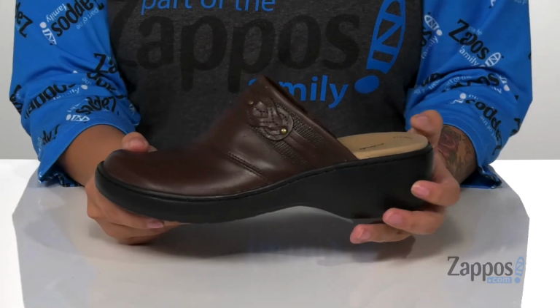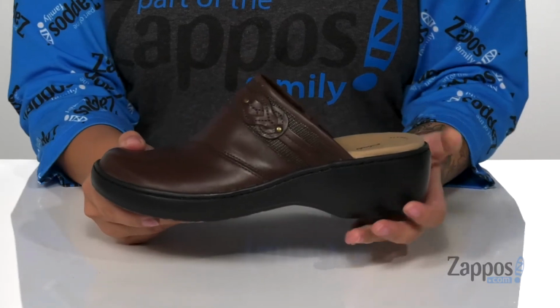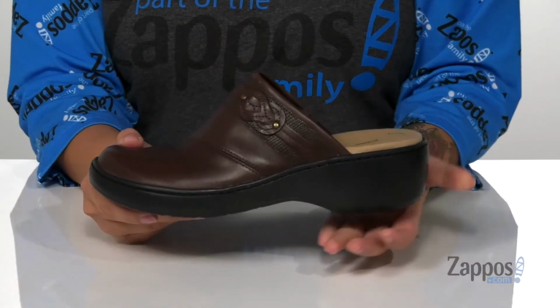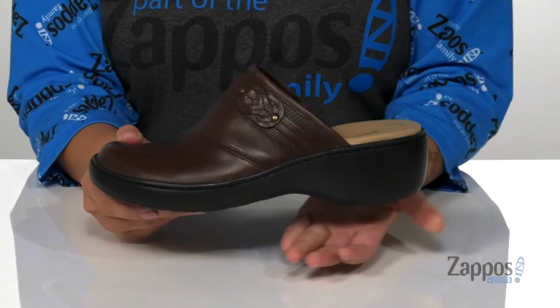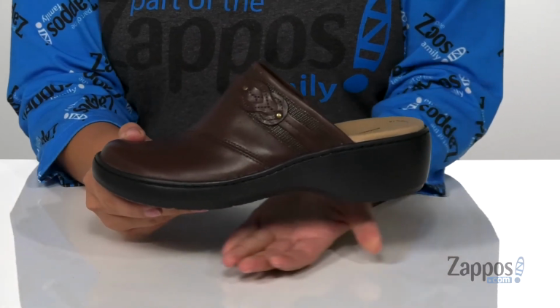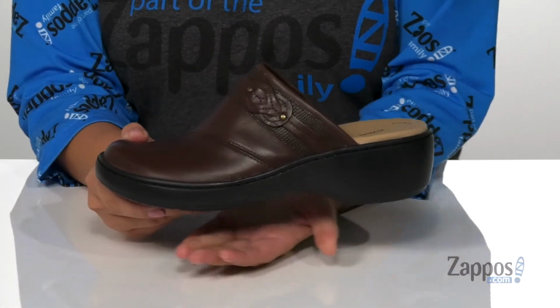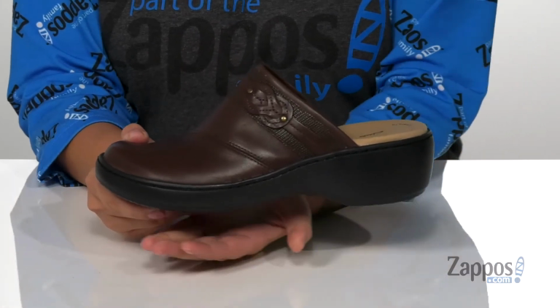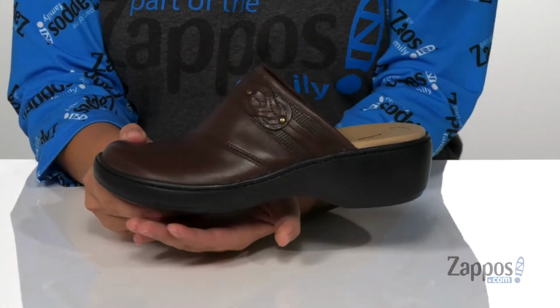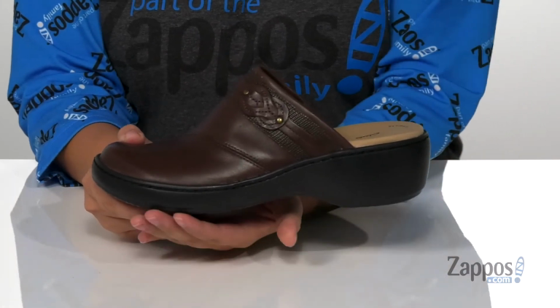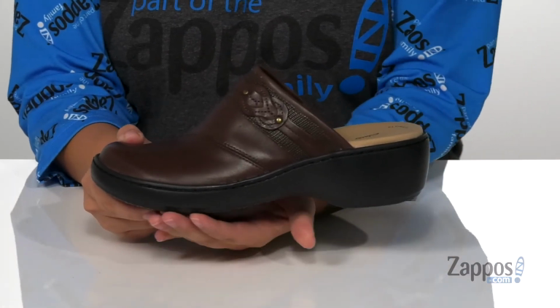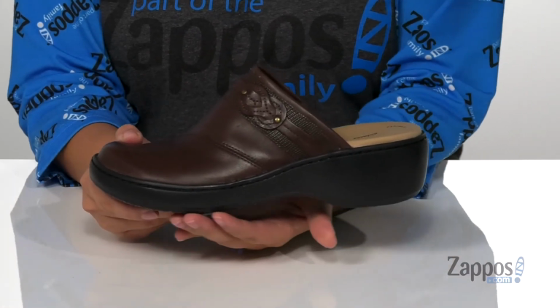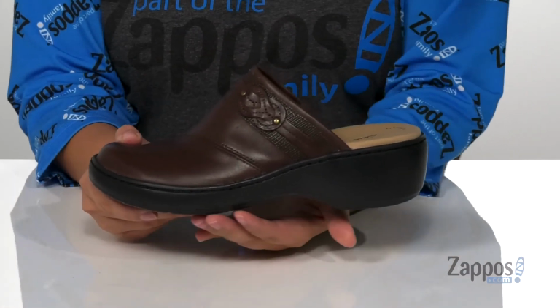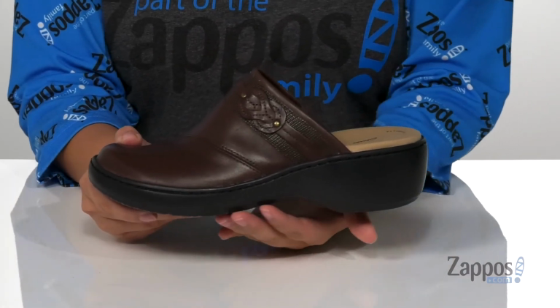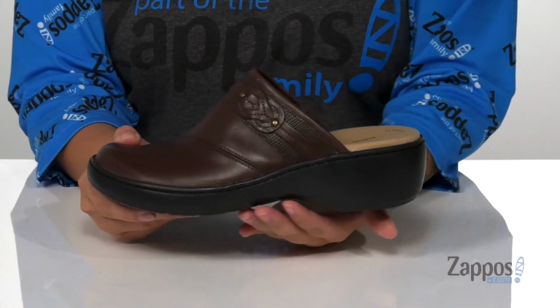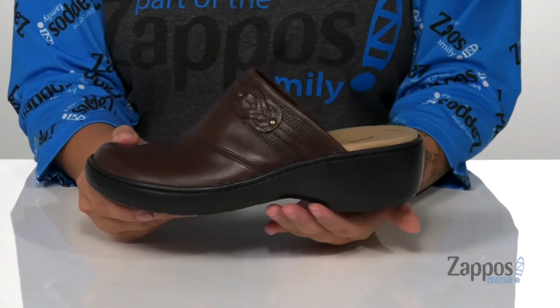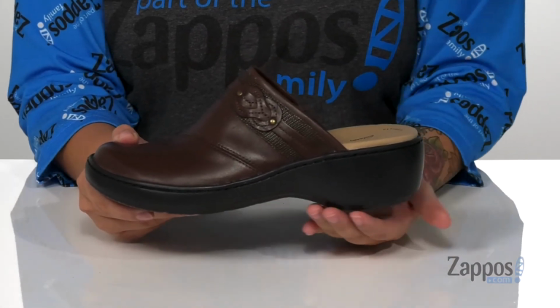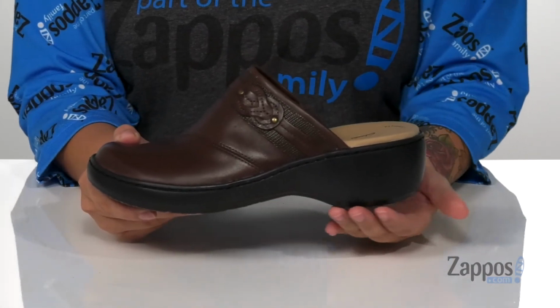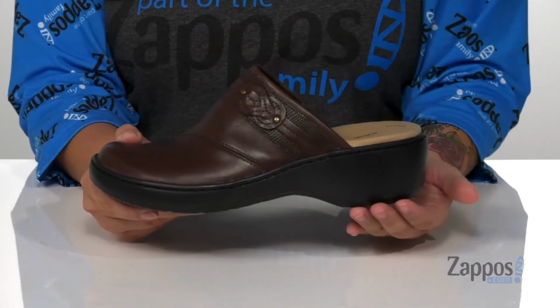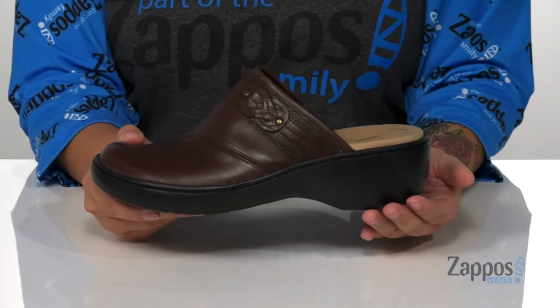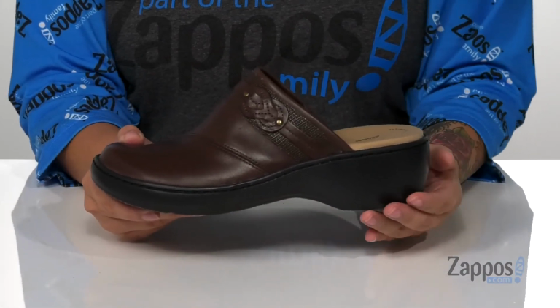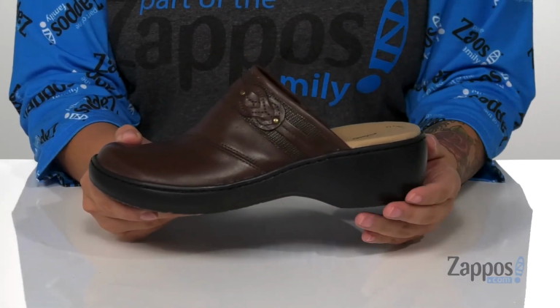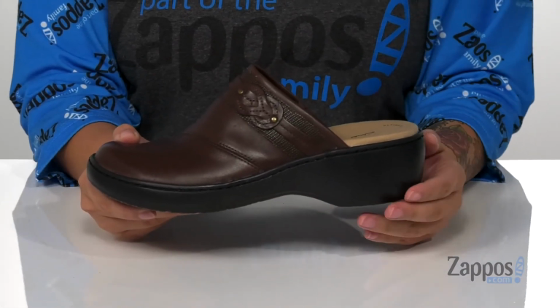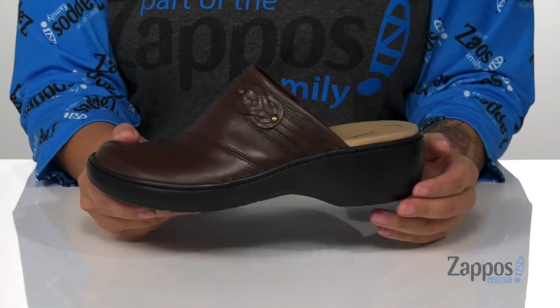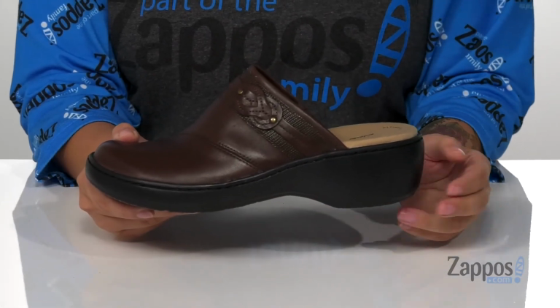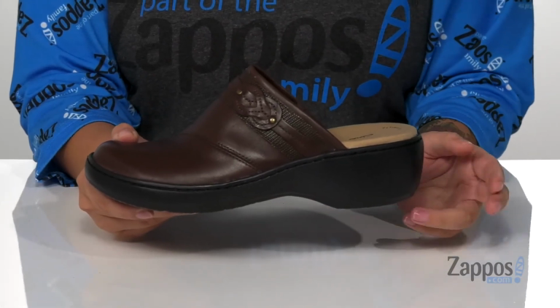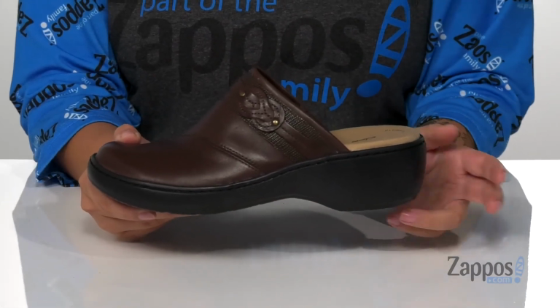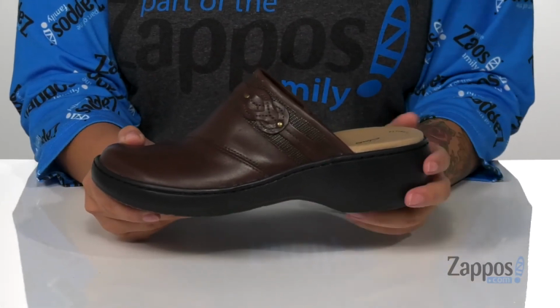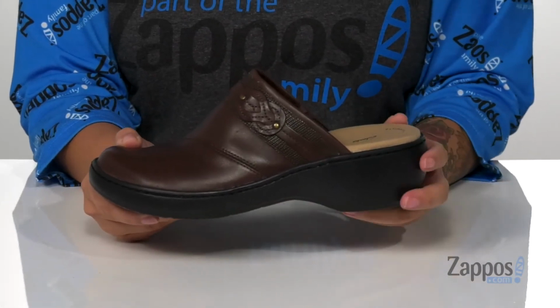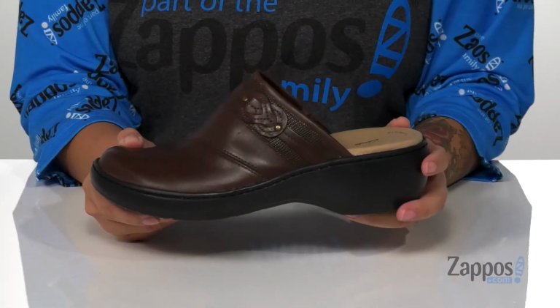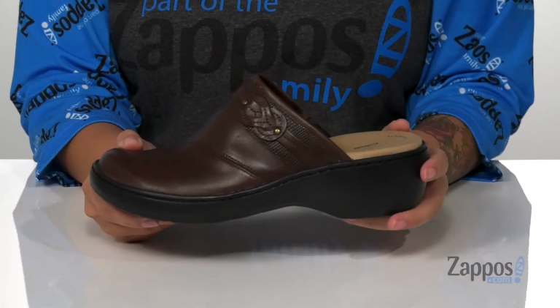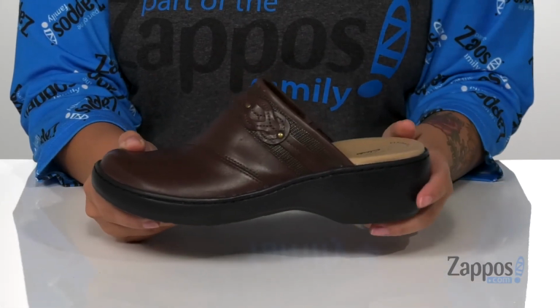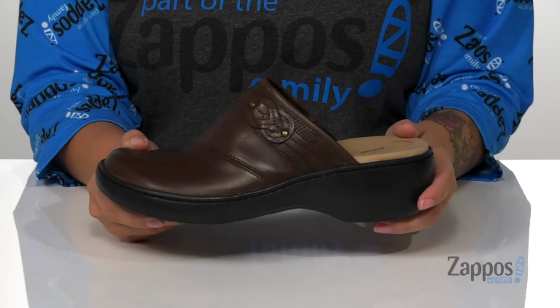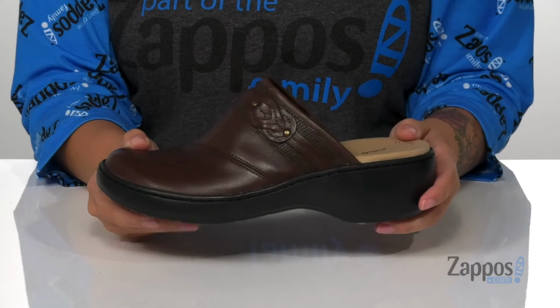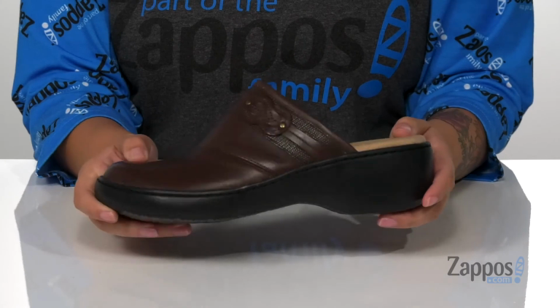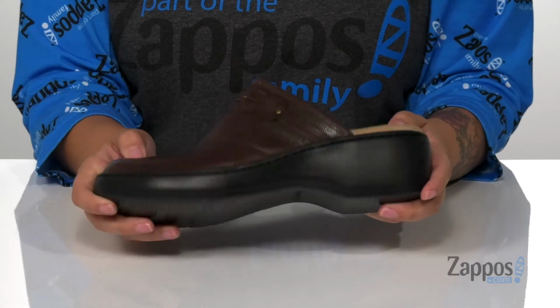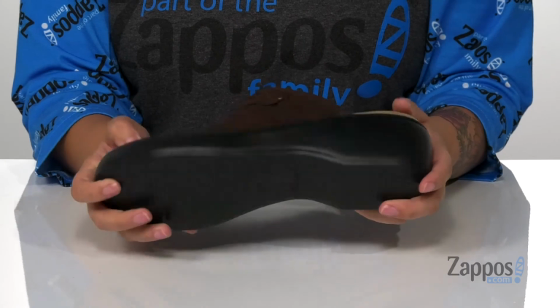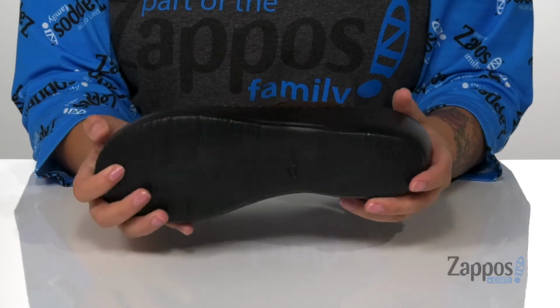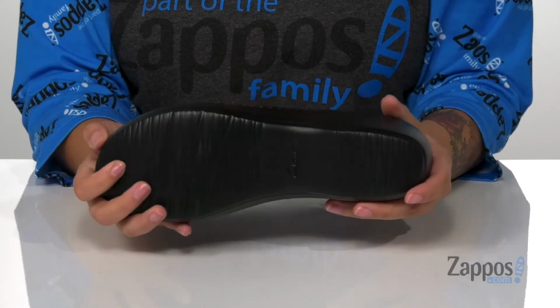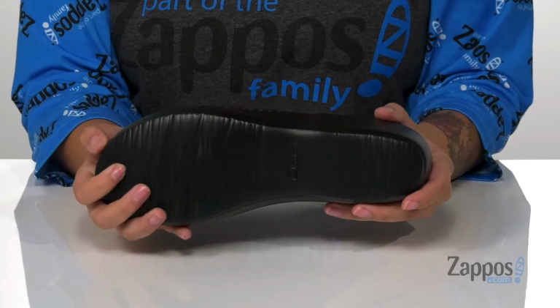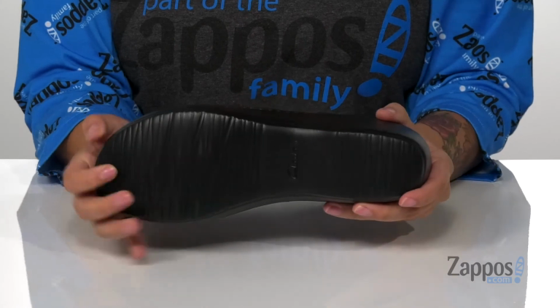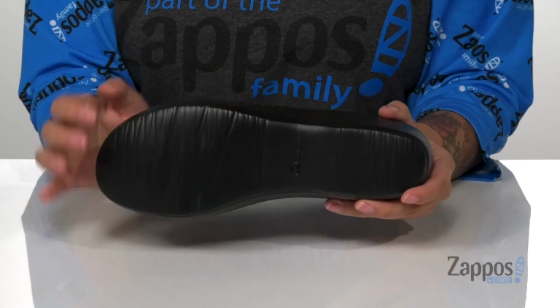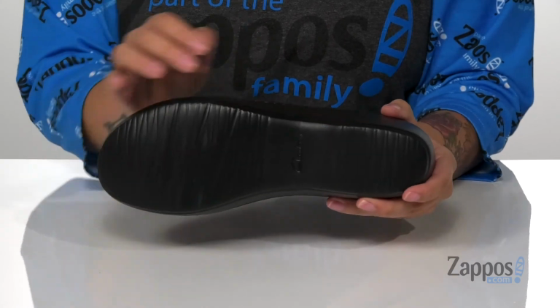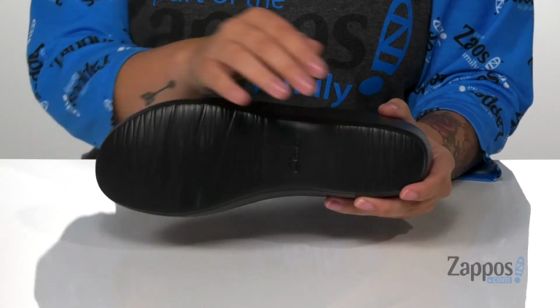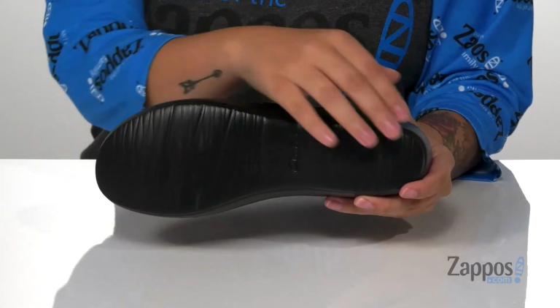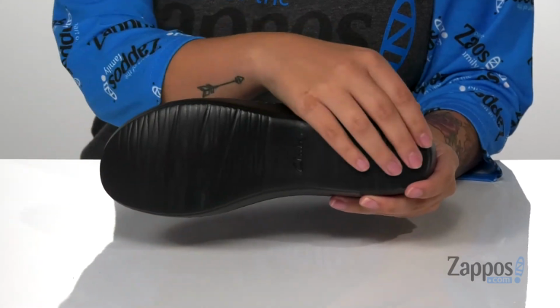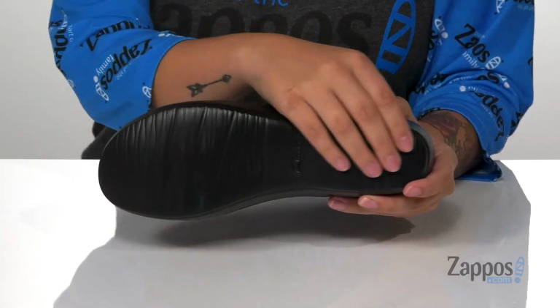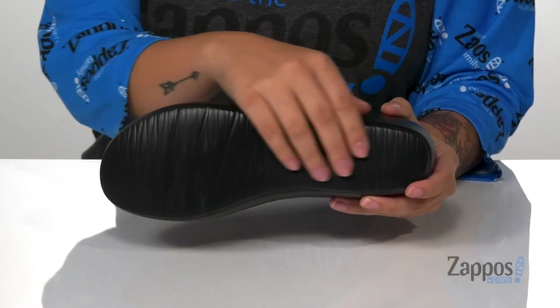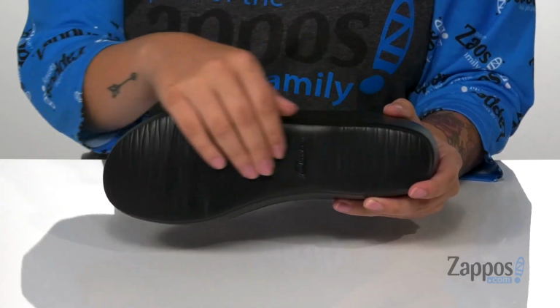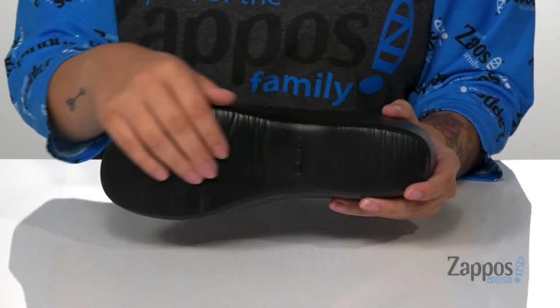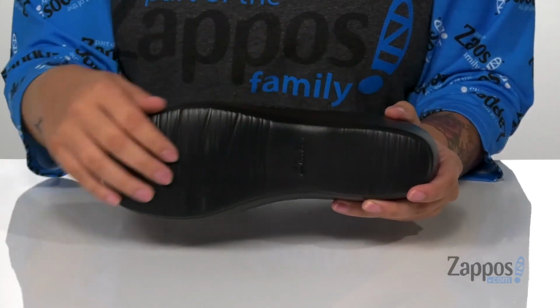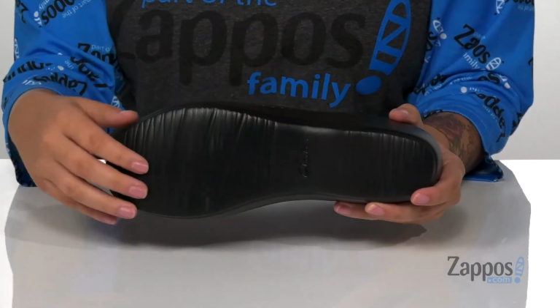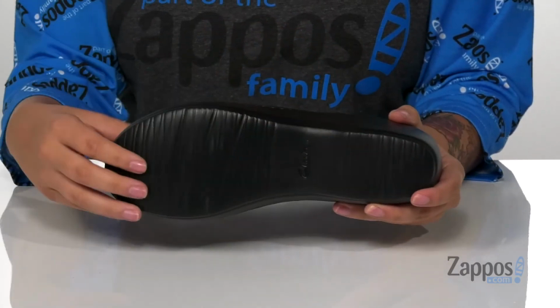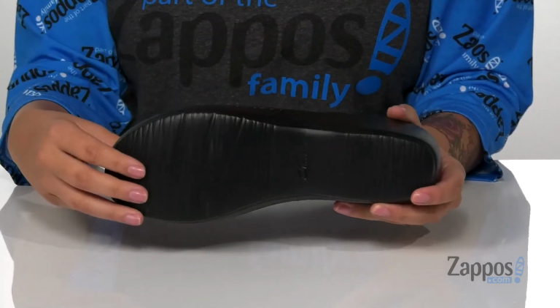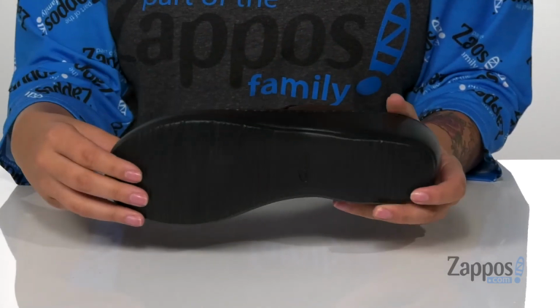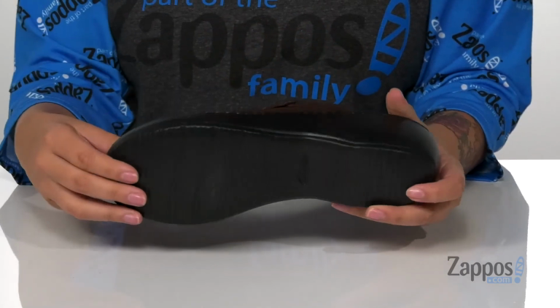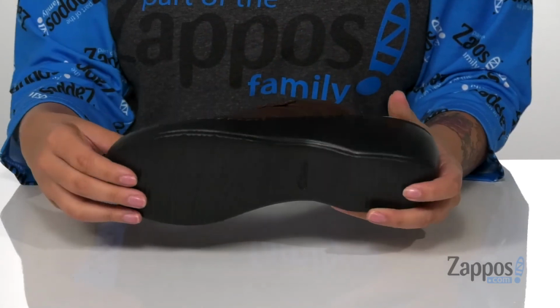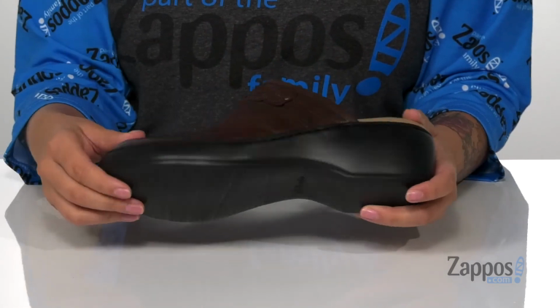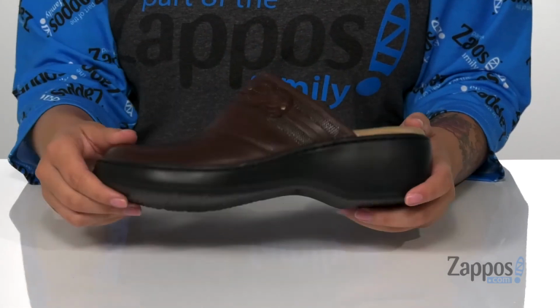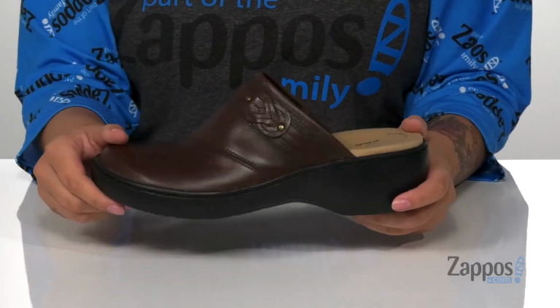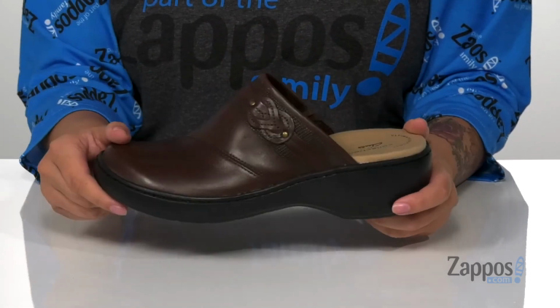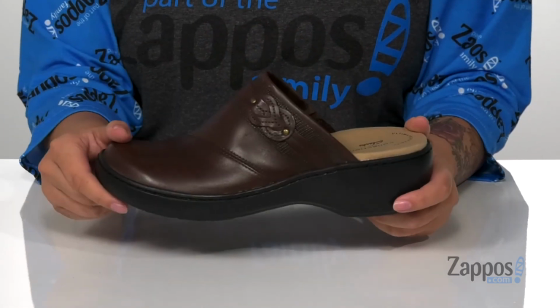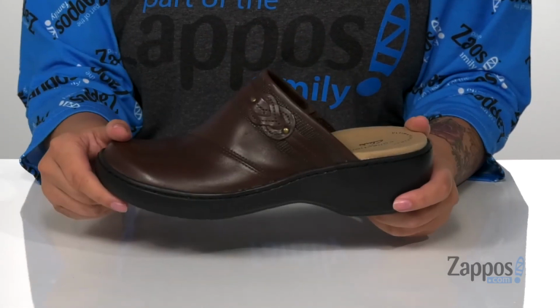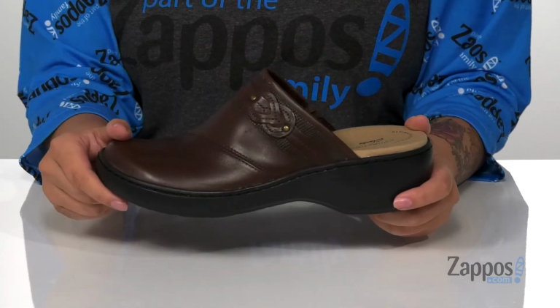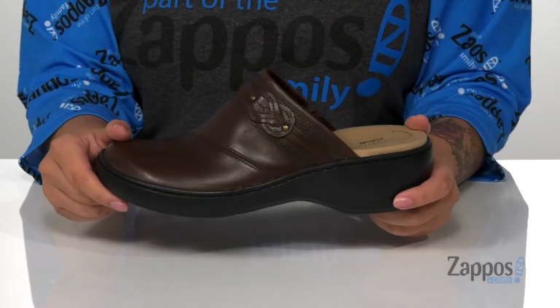They do have a platform style midsole — it's going to give you a small boost in height. And underneath is a lightly textured outsole for traction.